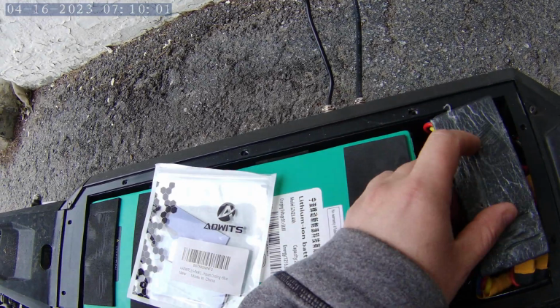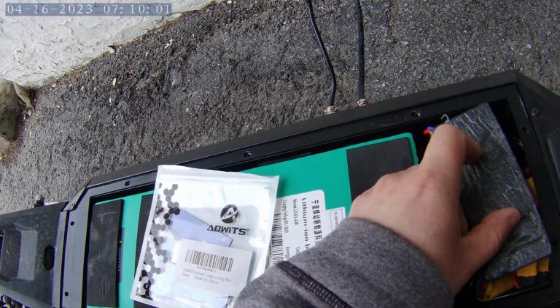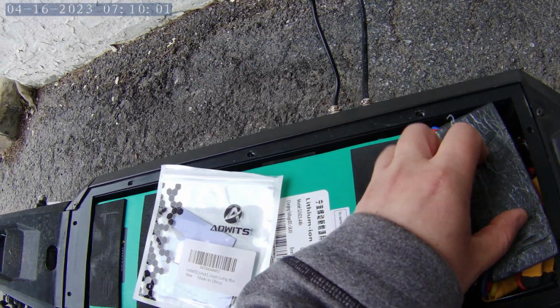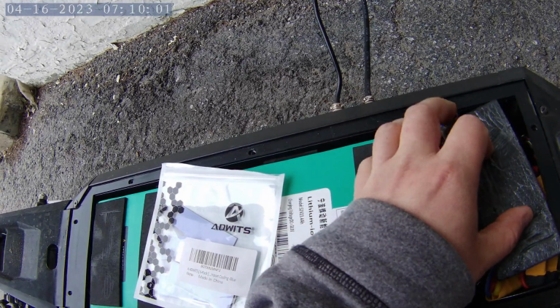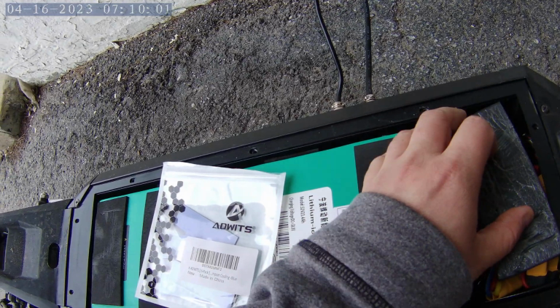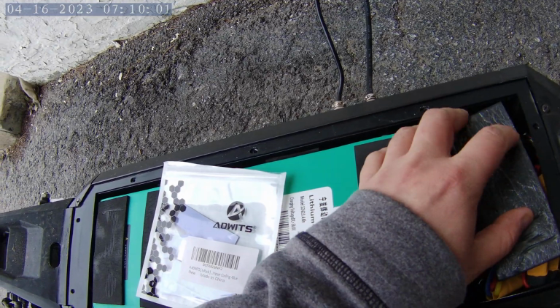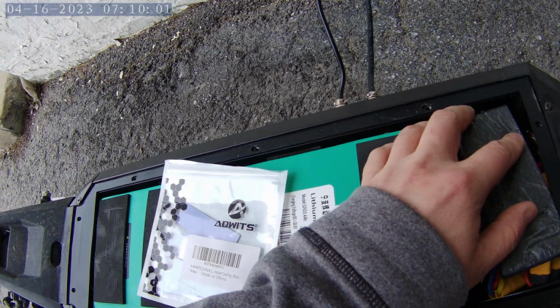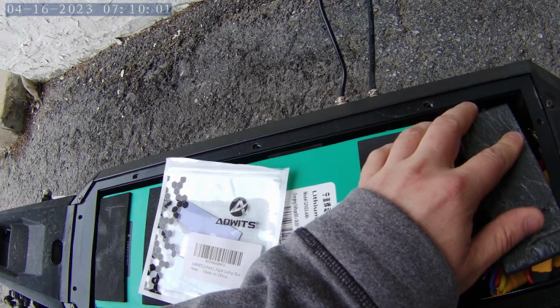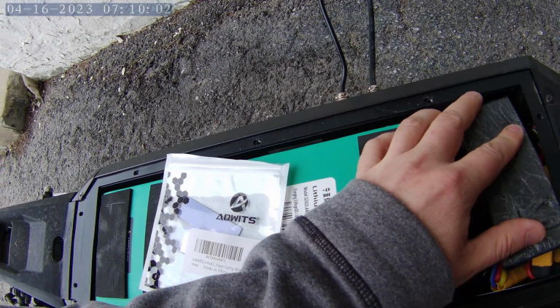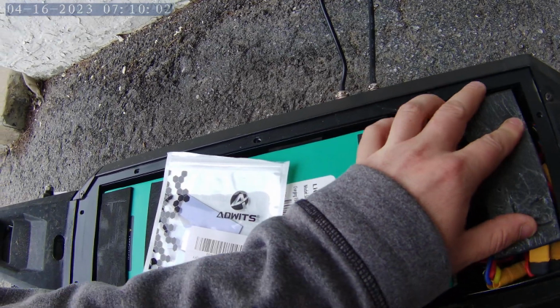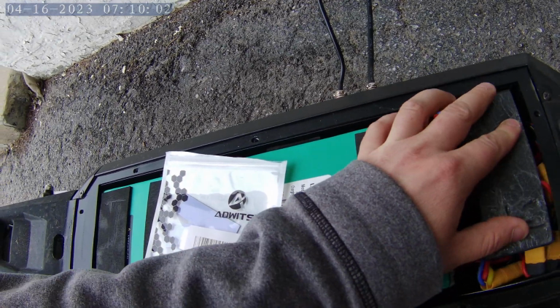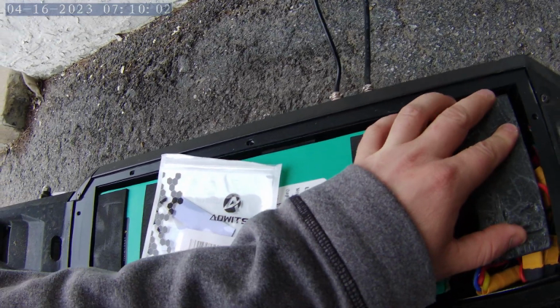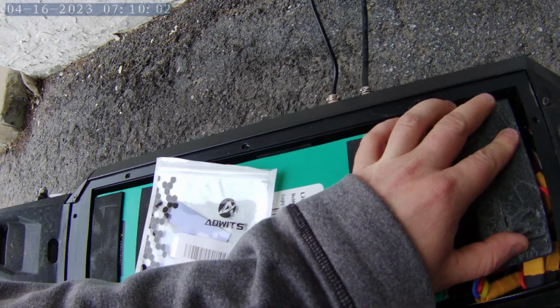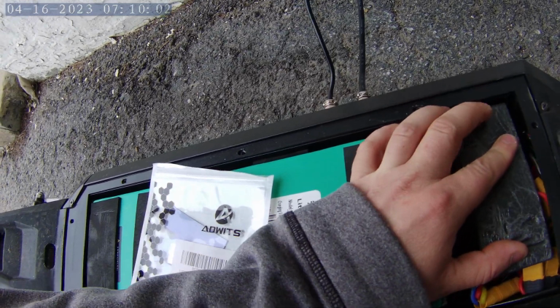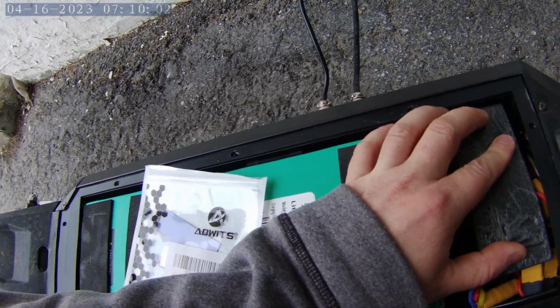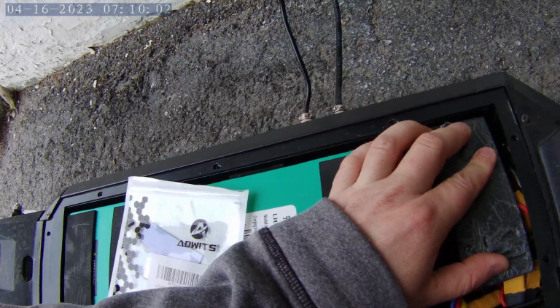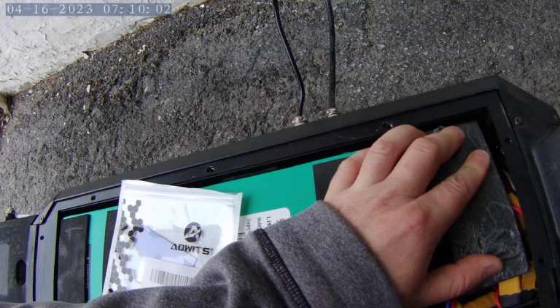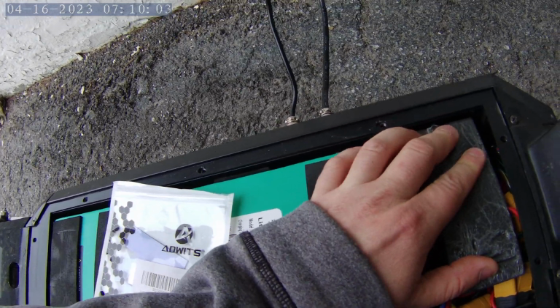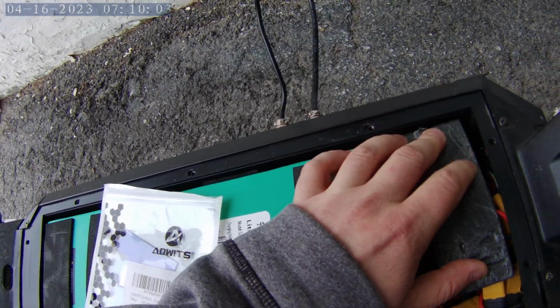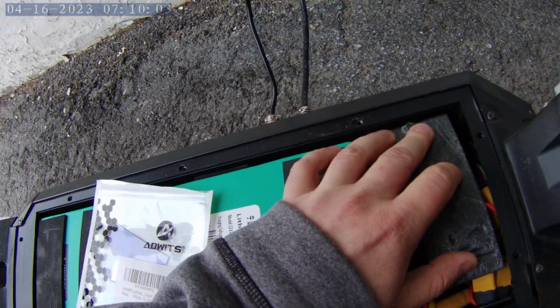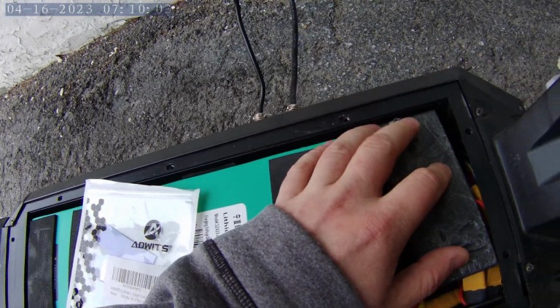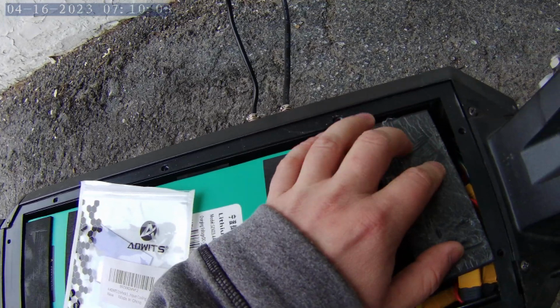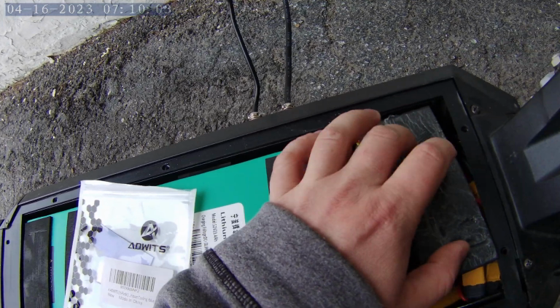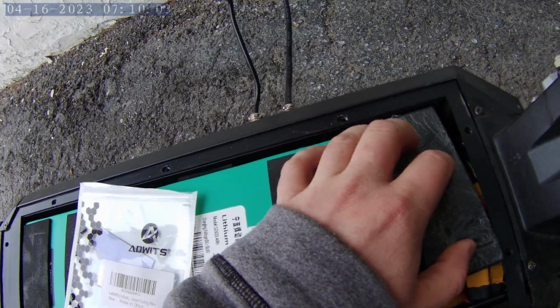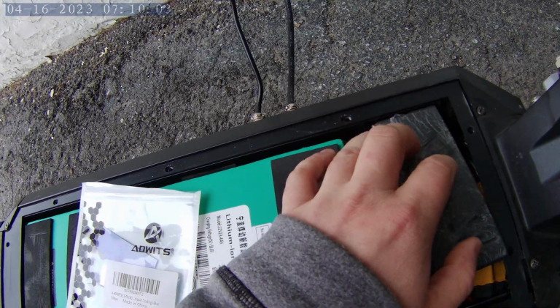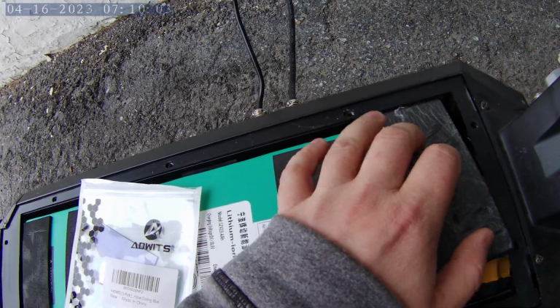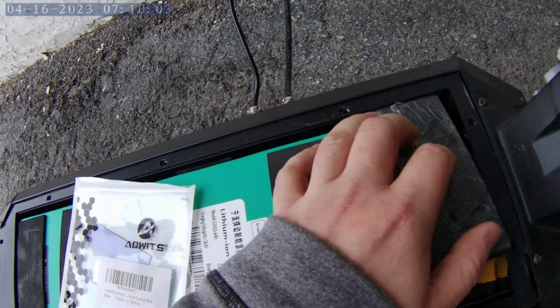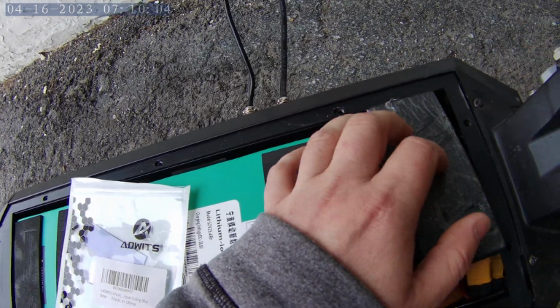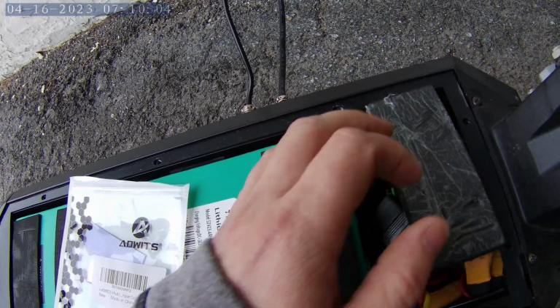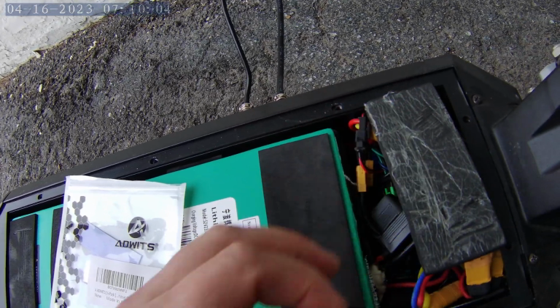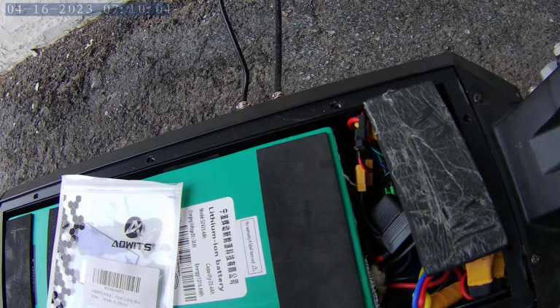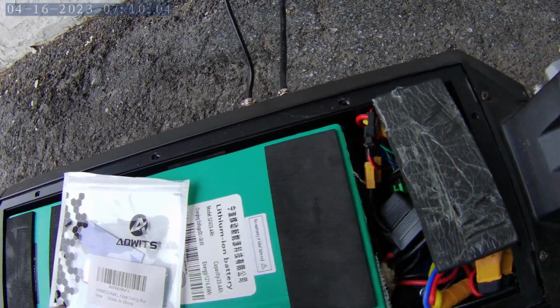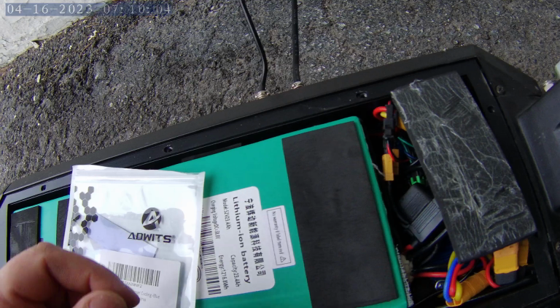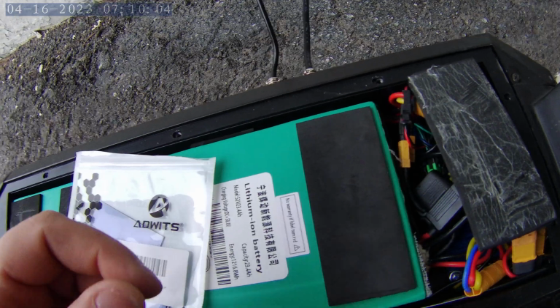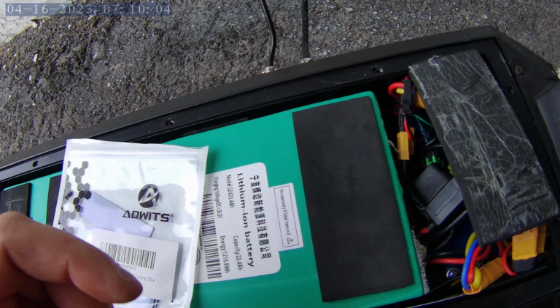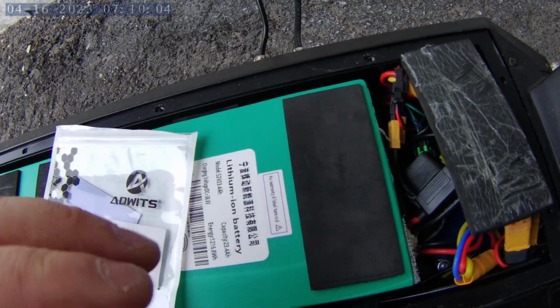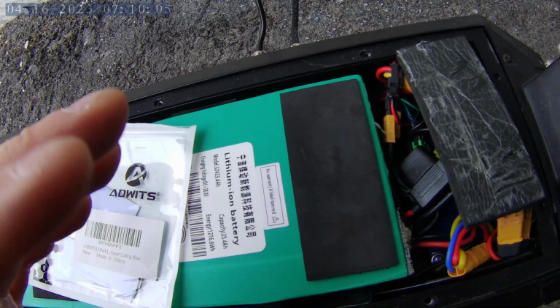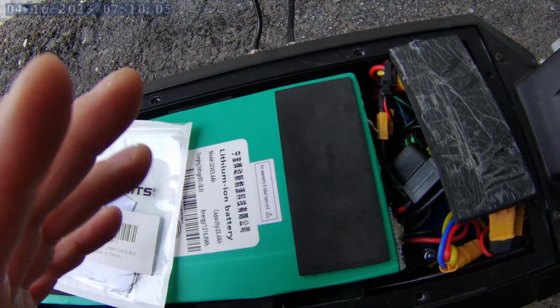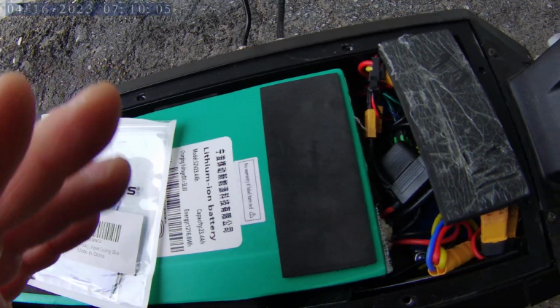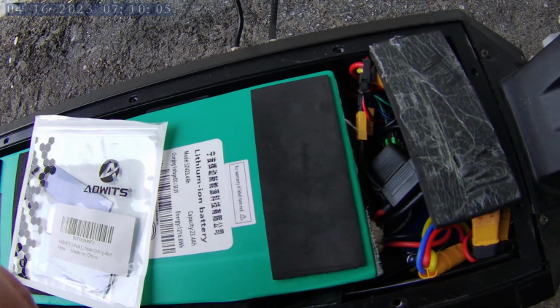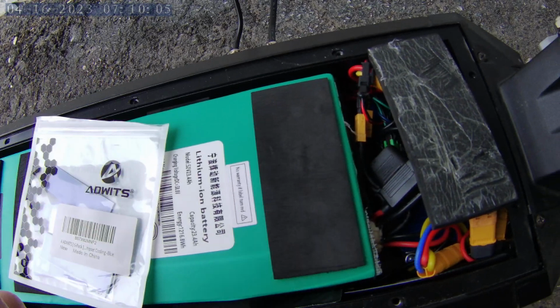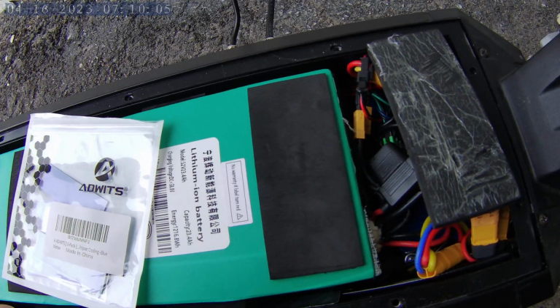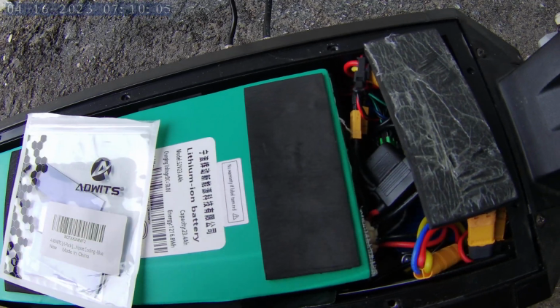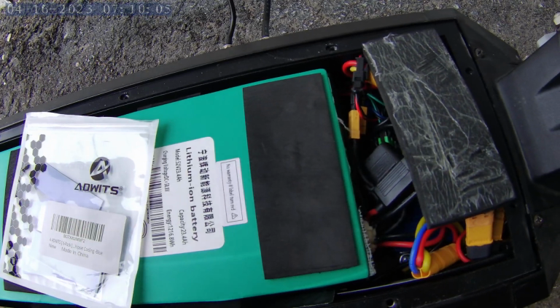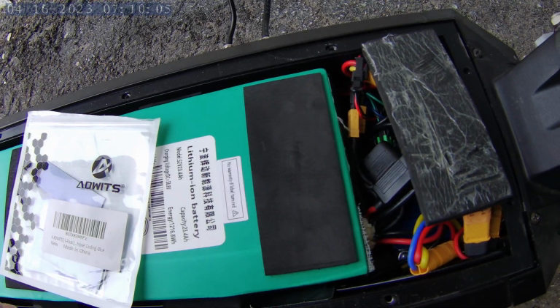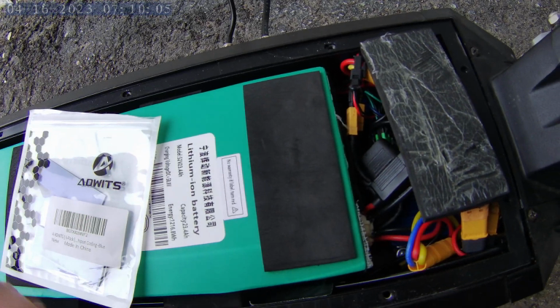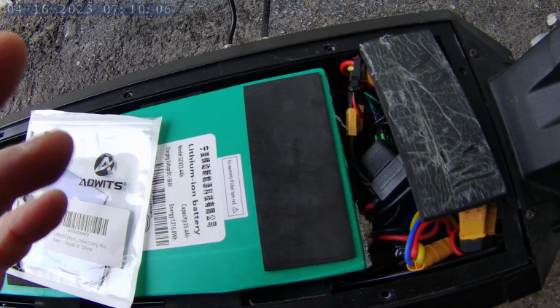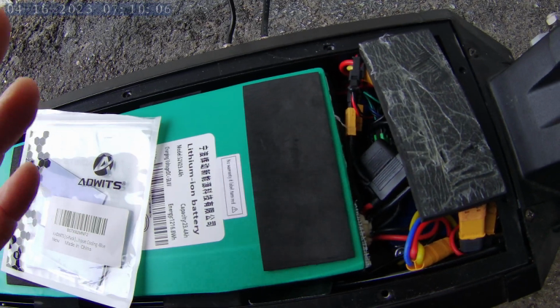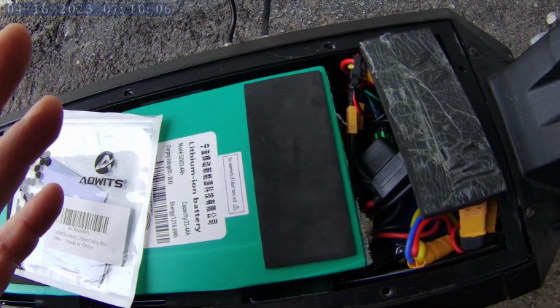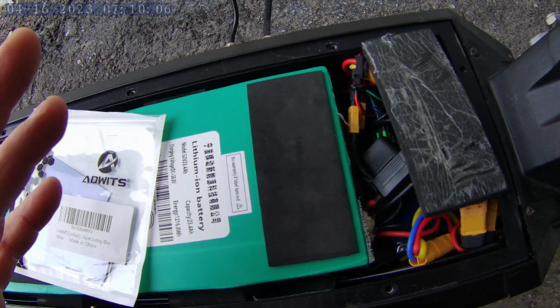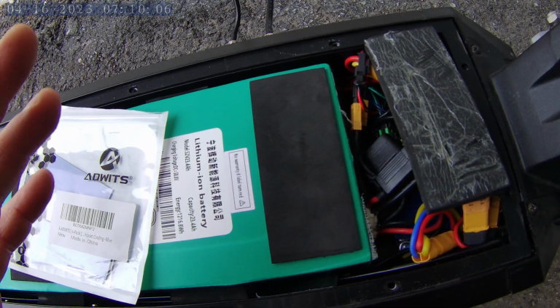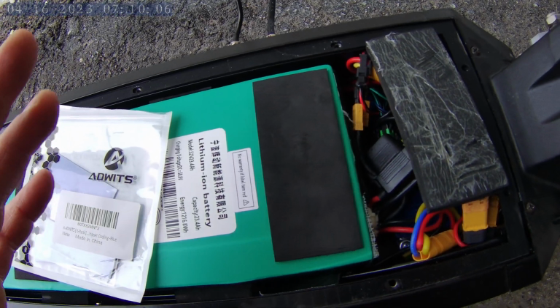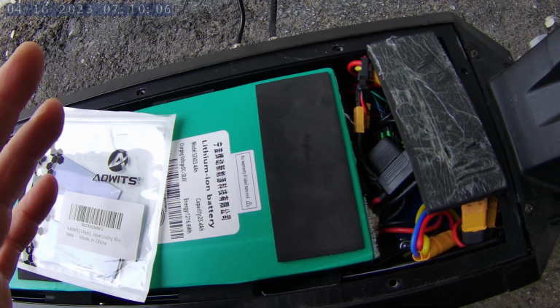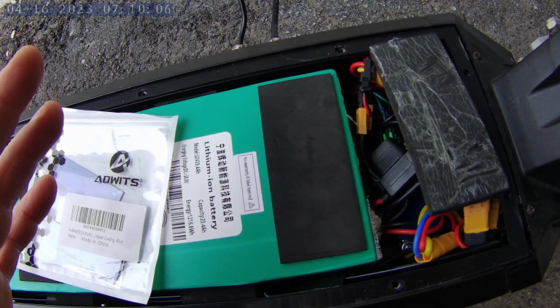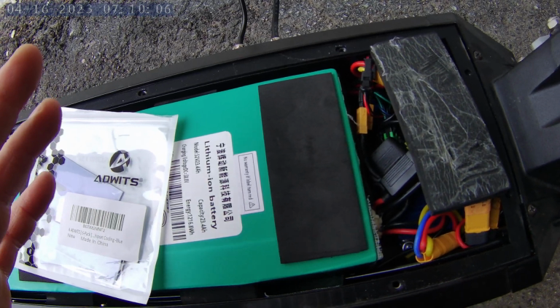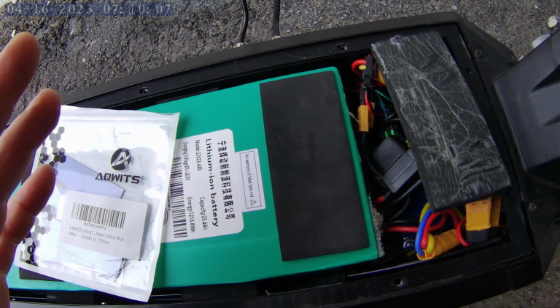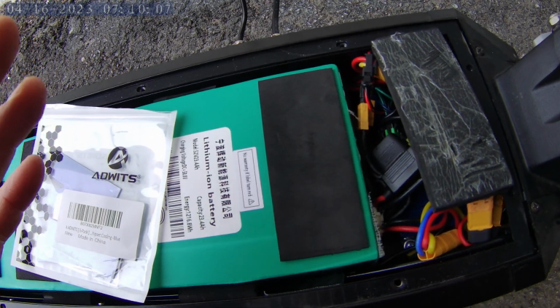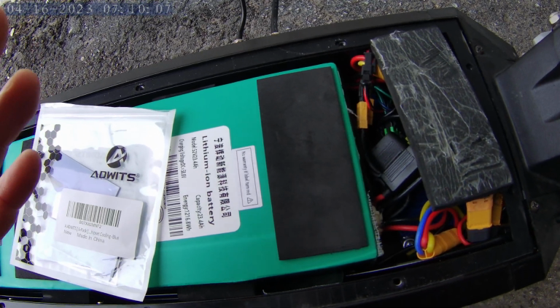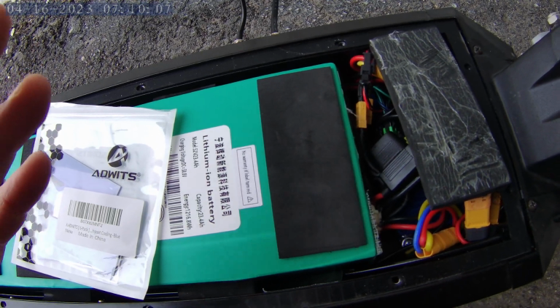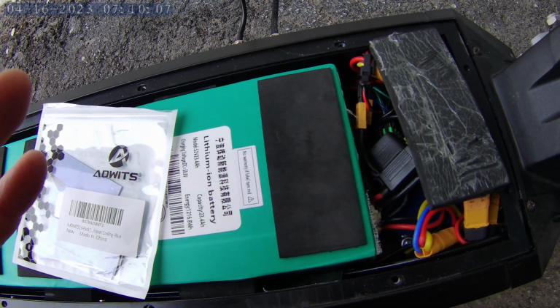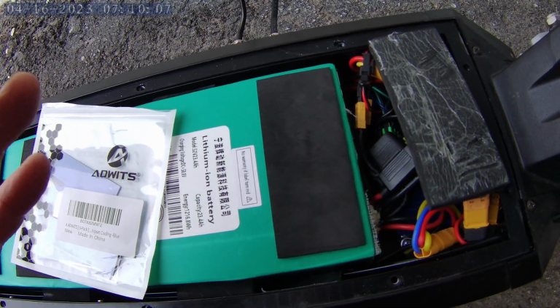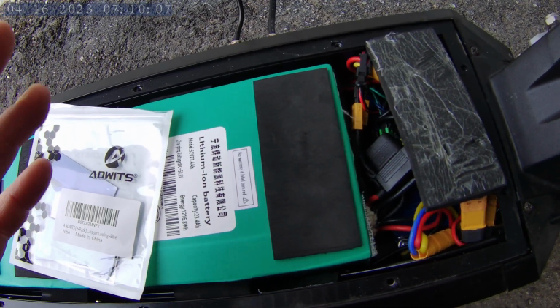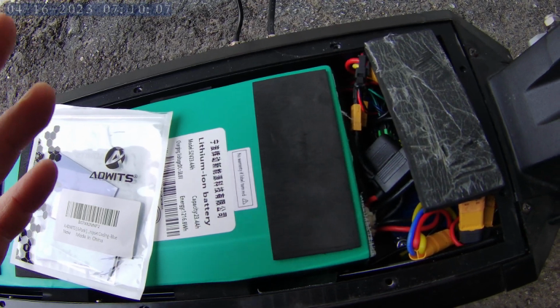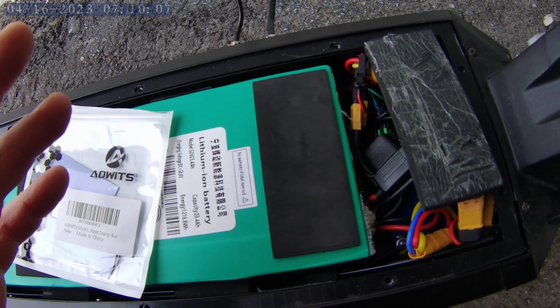I just put this one little piece here. Let's put it back together and see if it resolves our cooling issues.